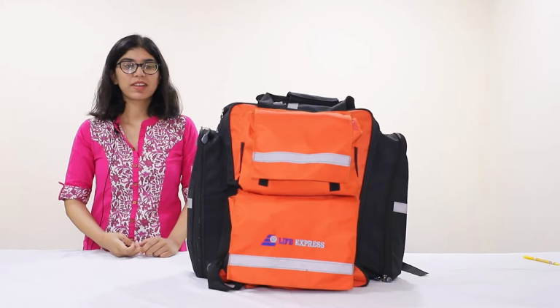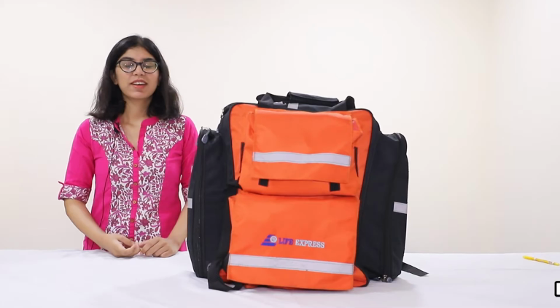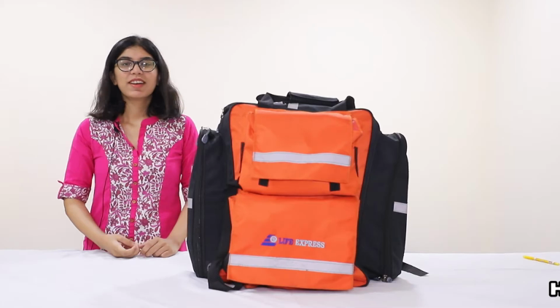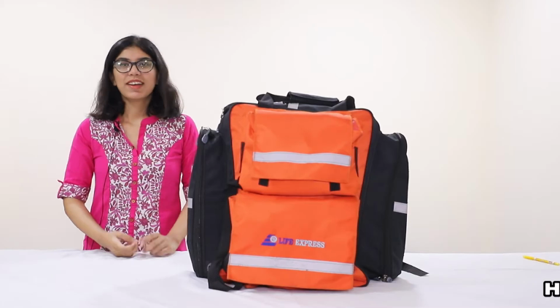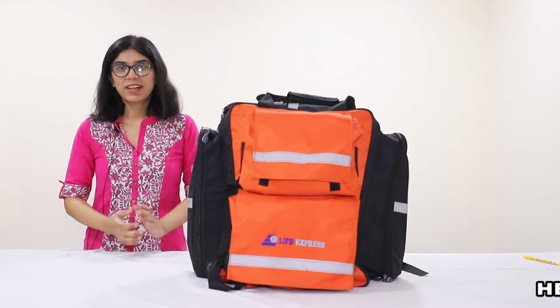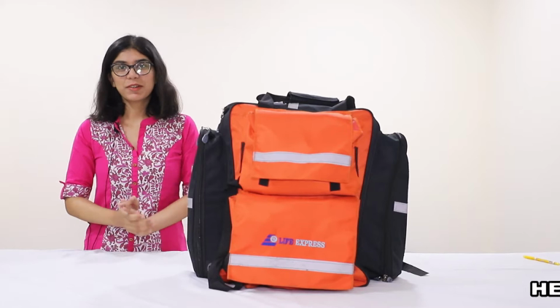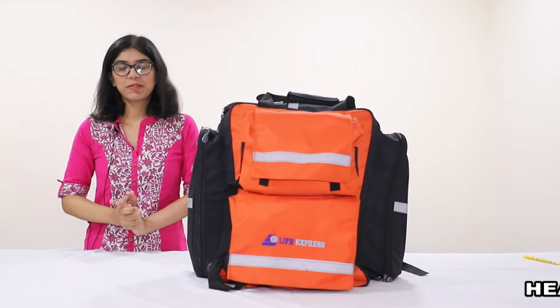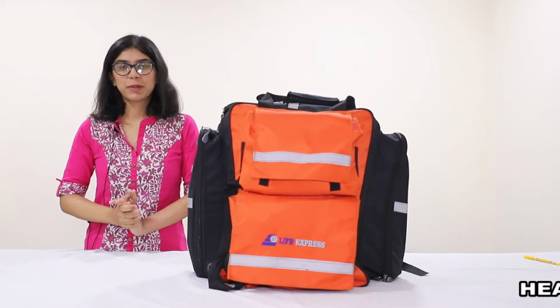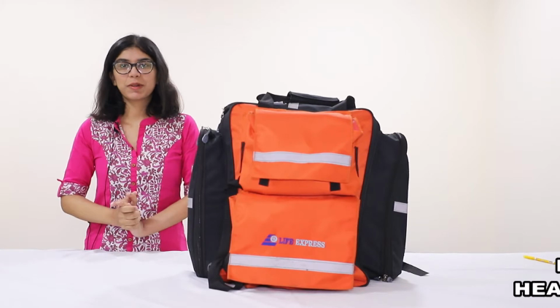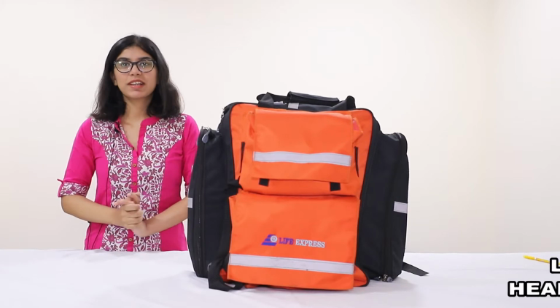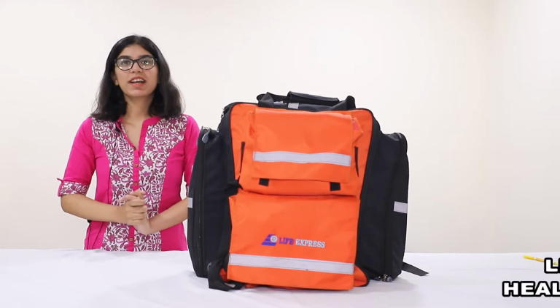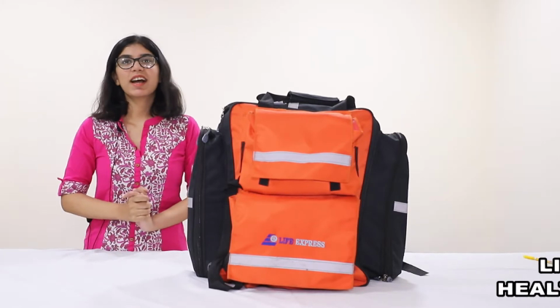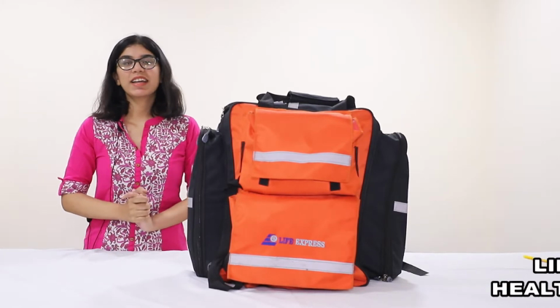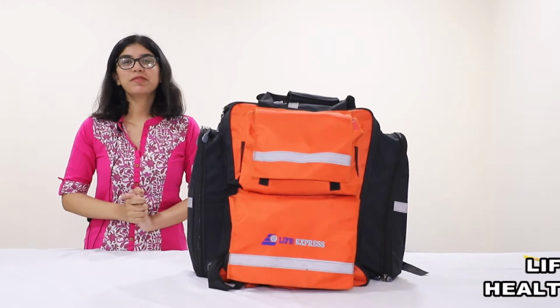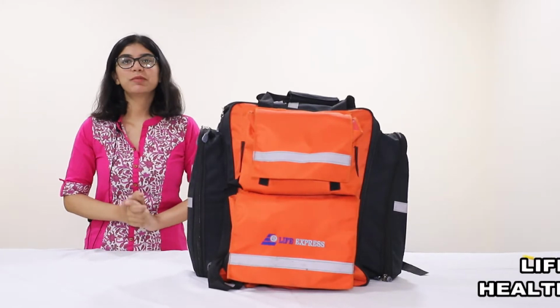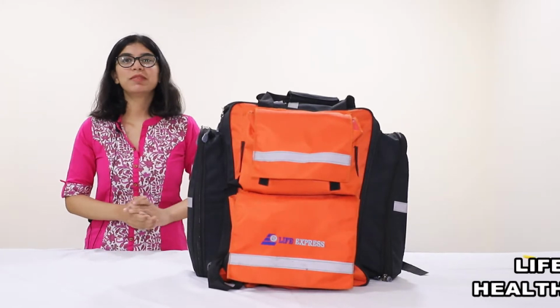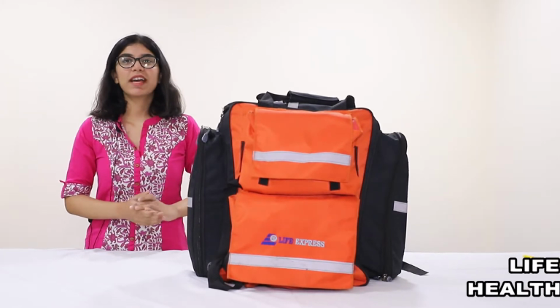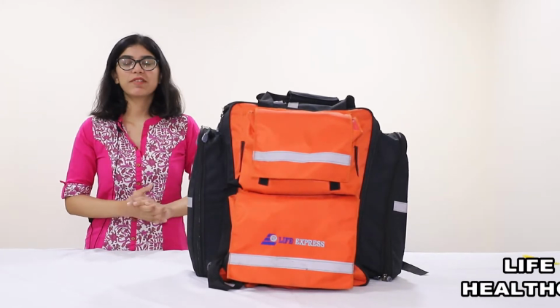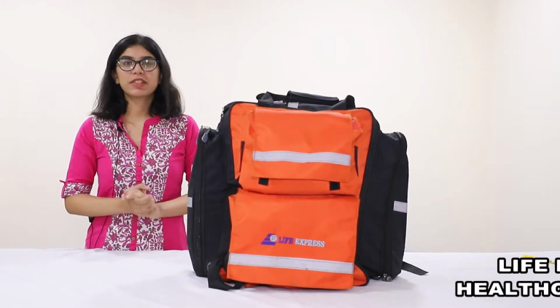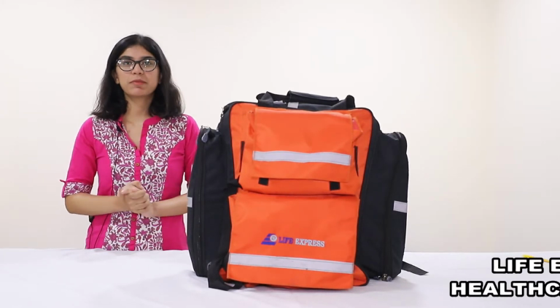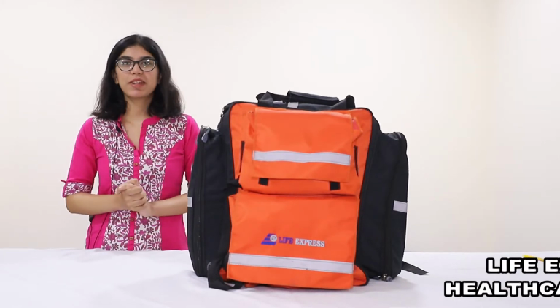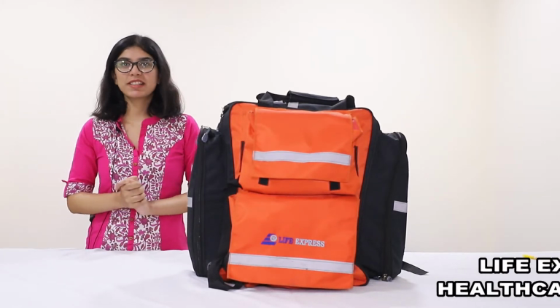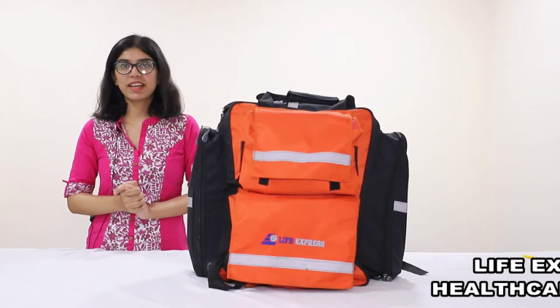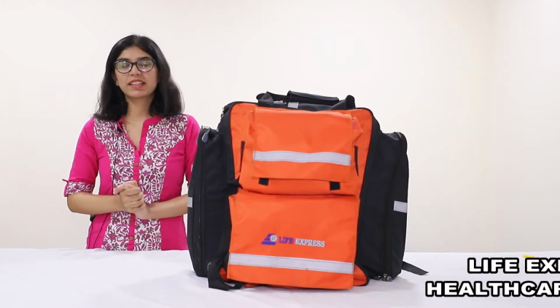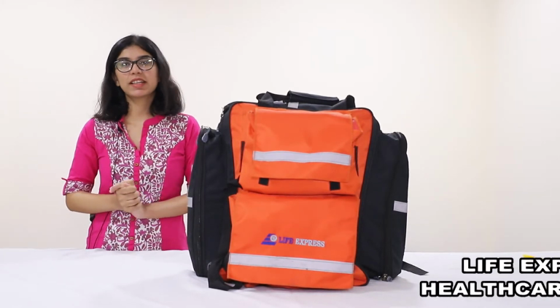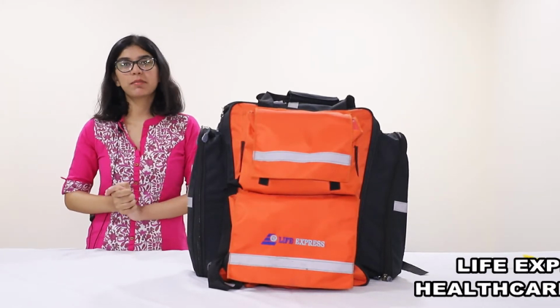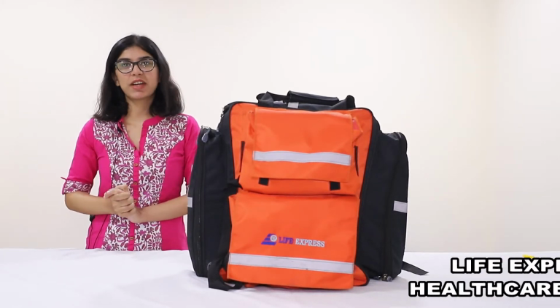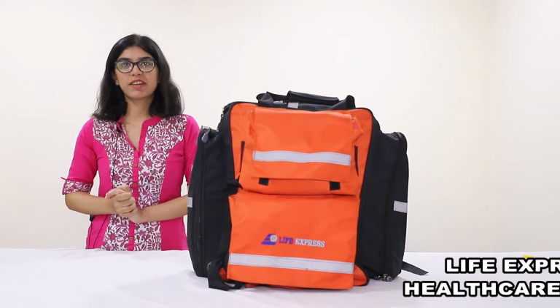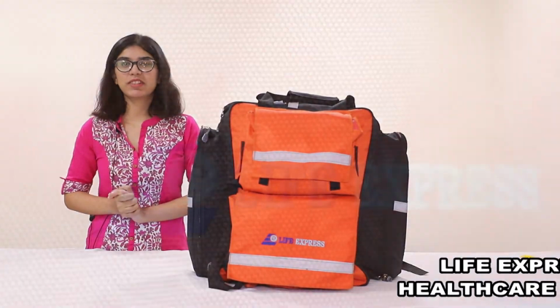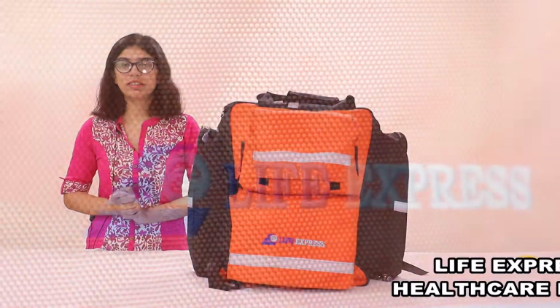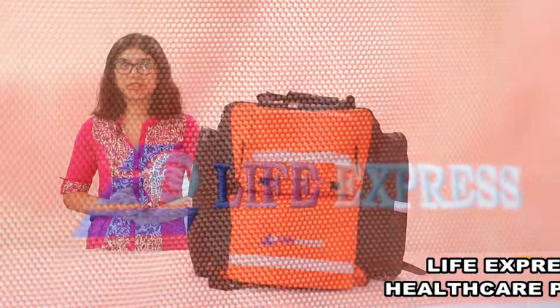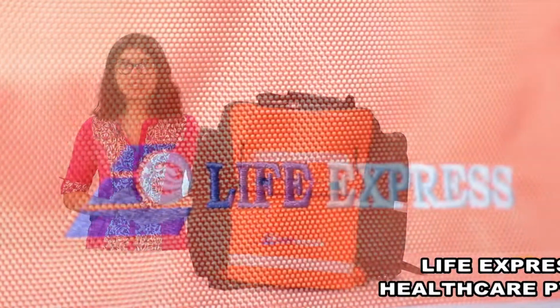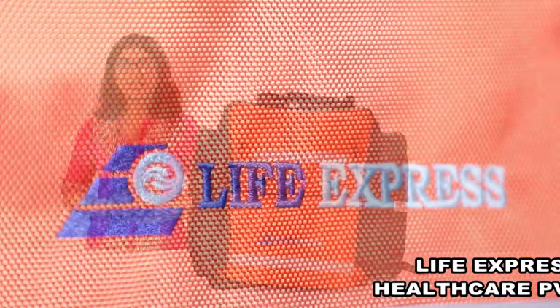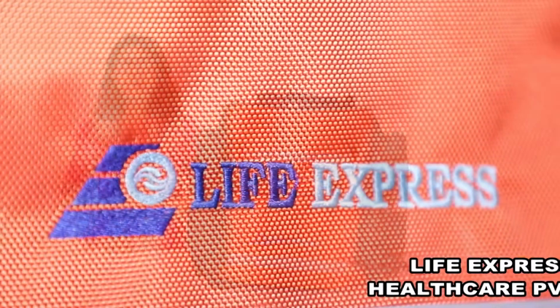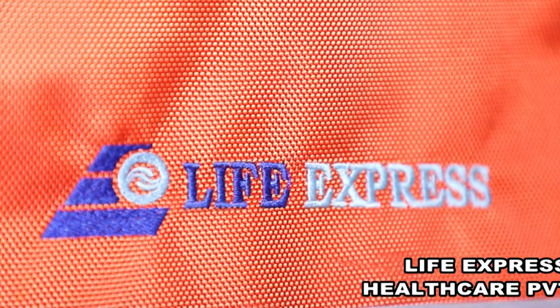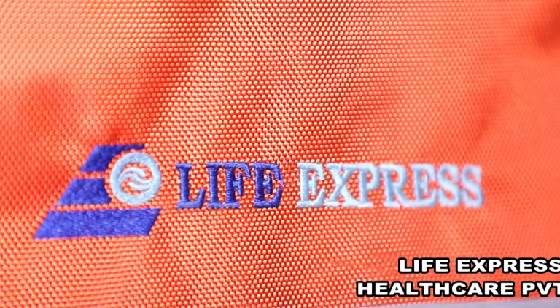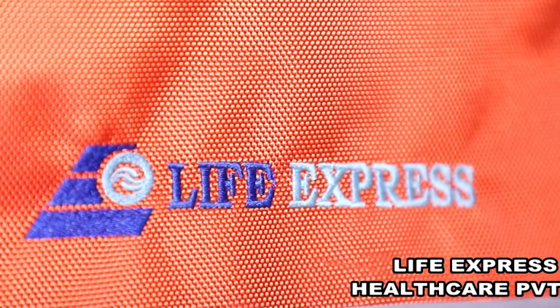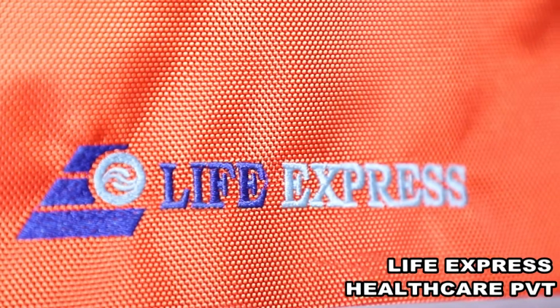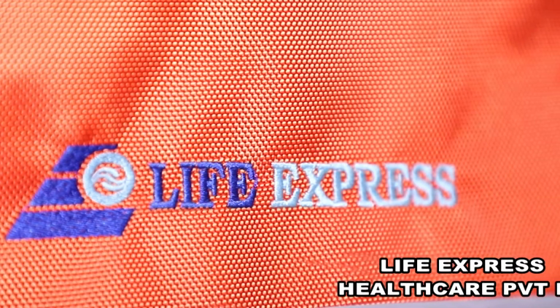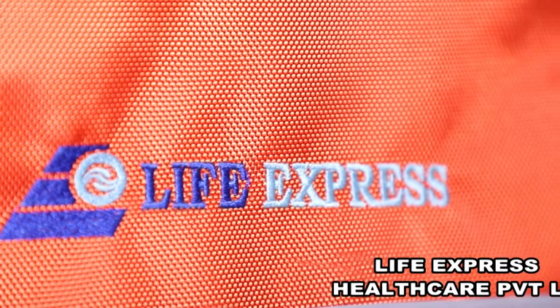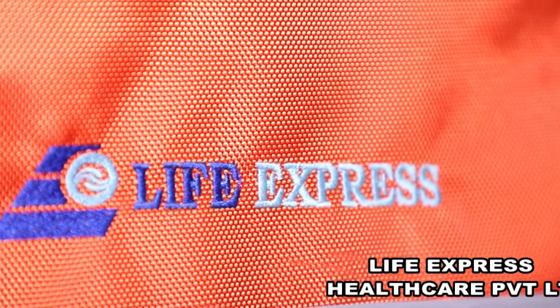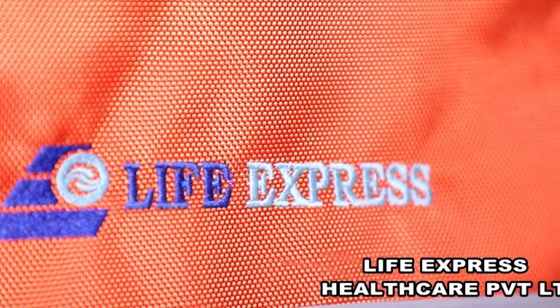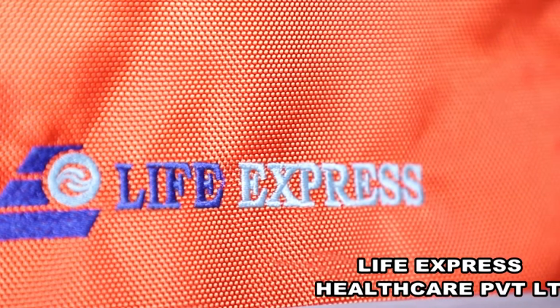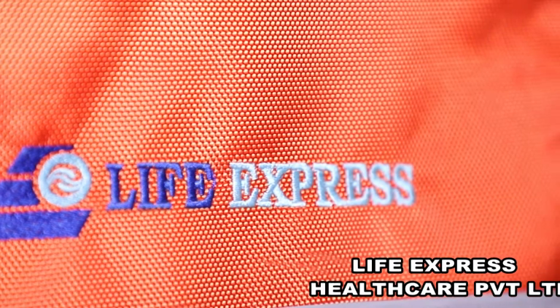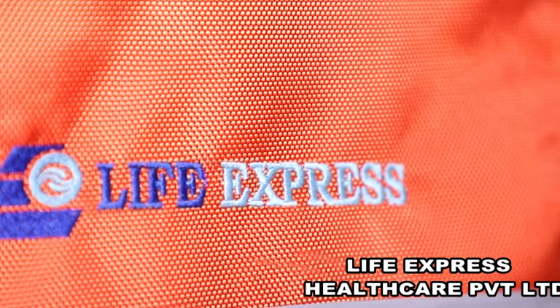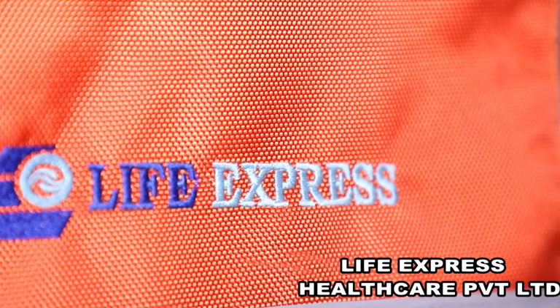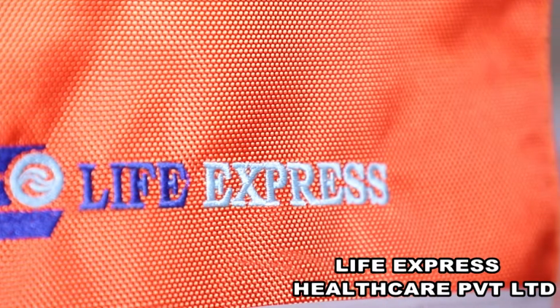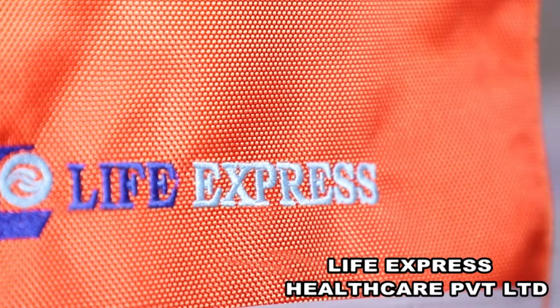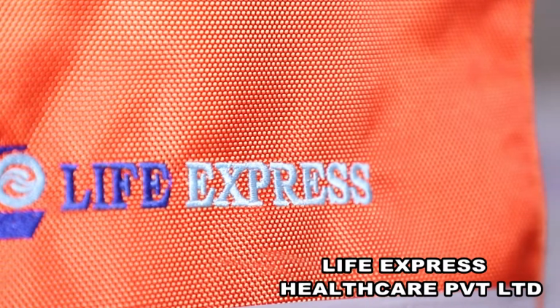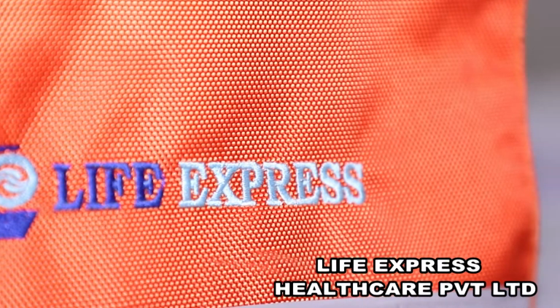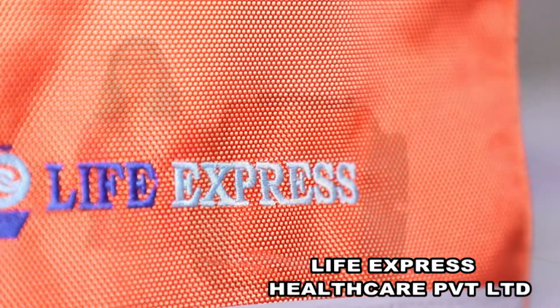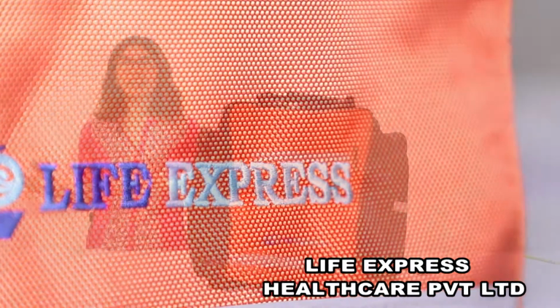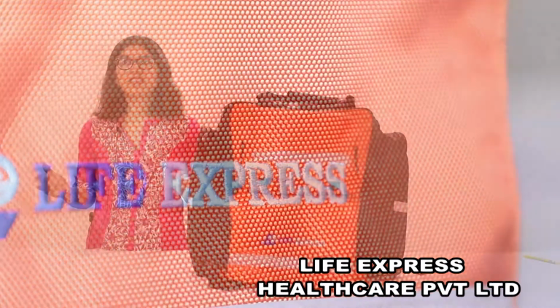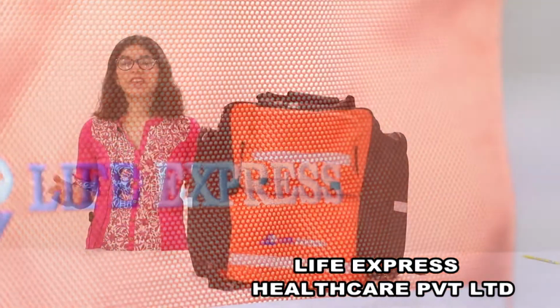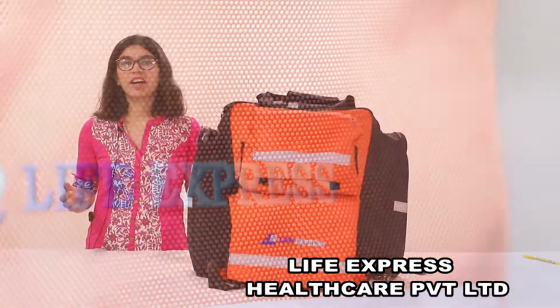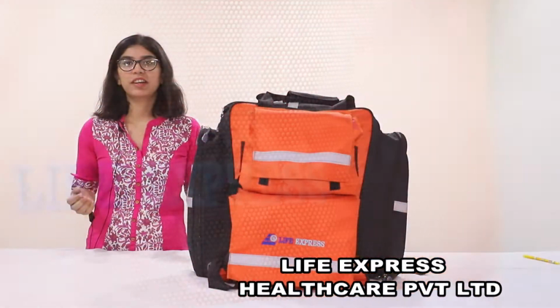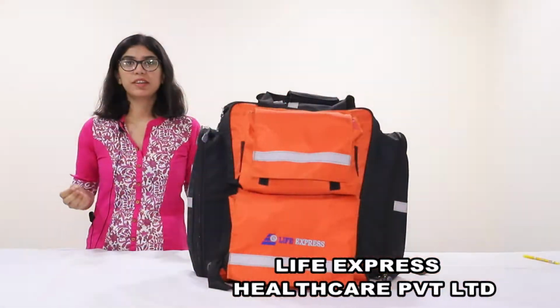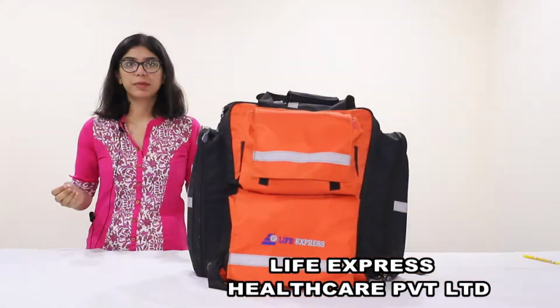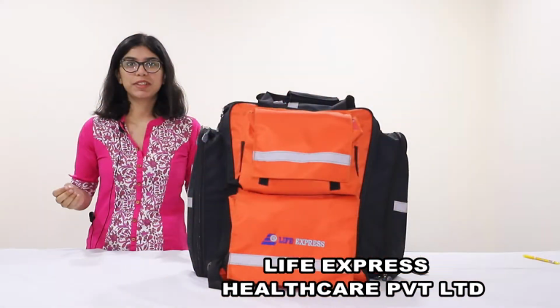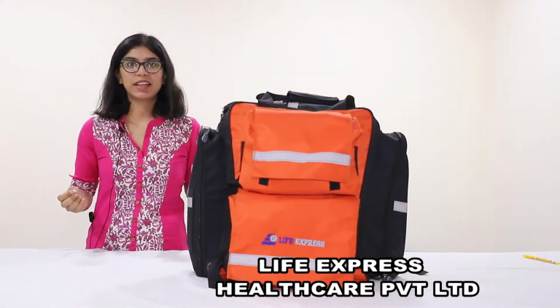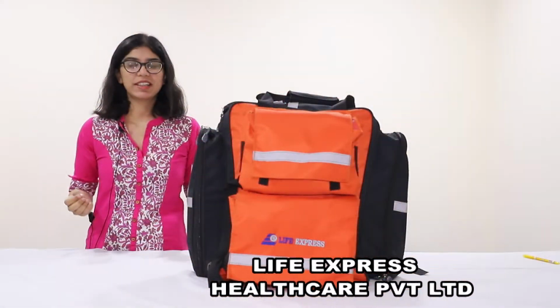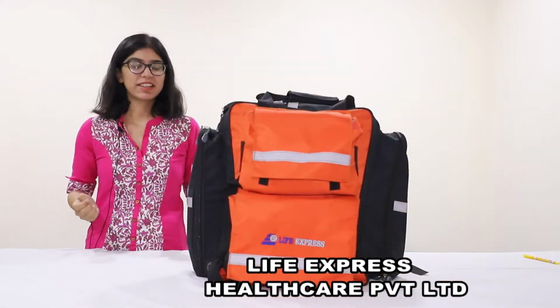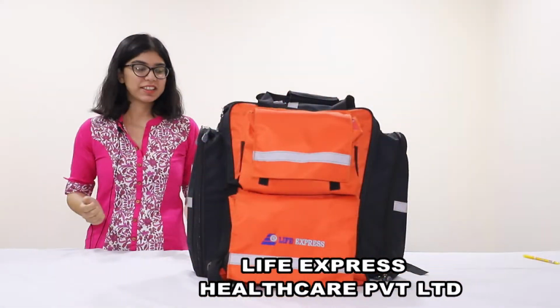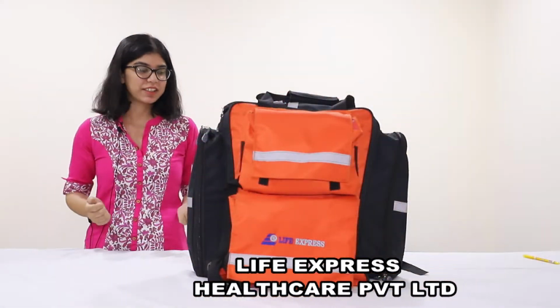Hello everyone, I am from Life Express Healthcare Private Limited, which is a company situated in Arayana Vihar, New Delhi, India.